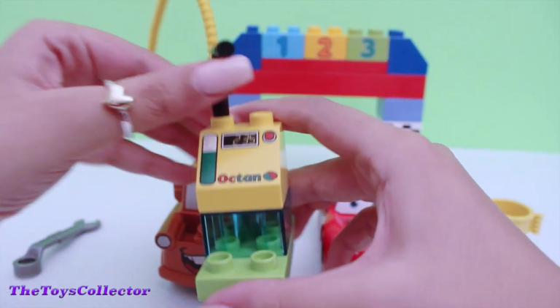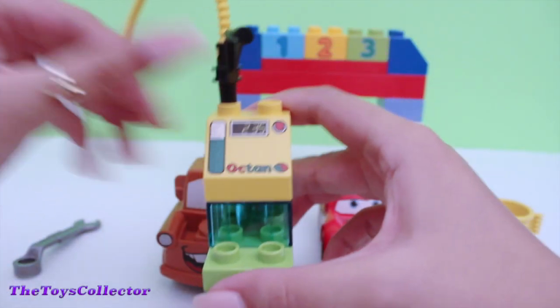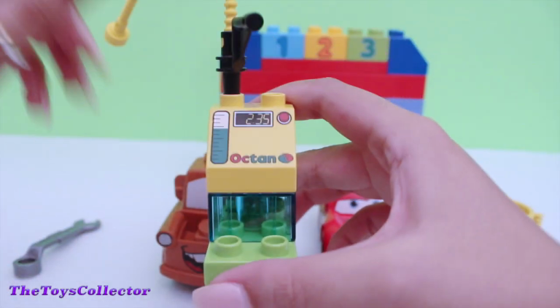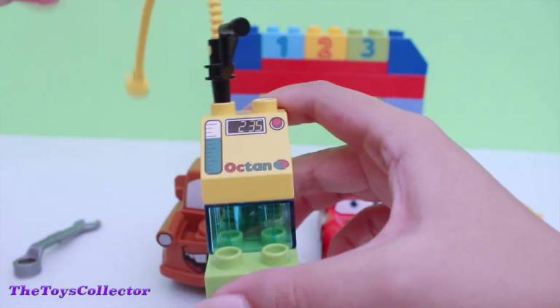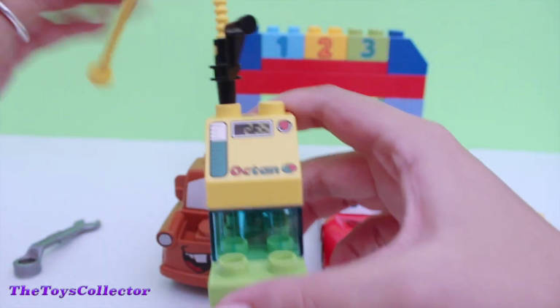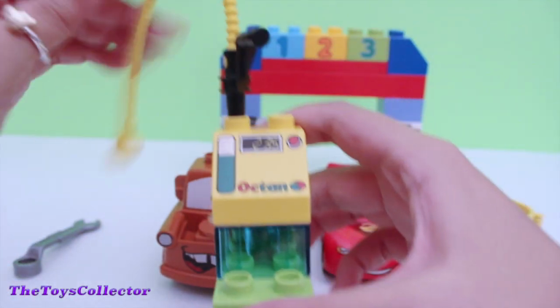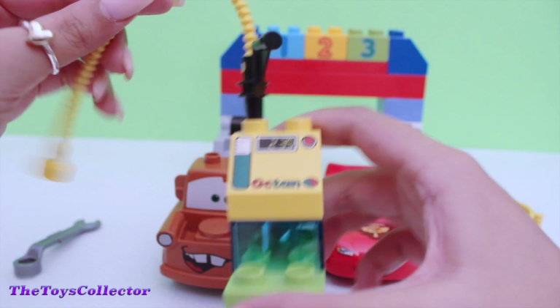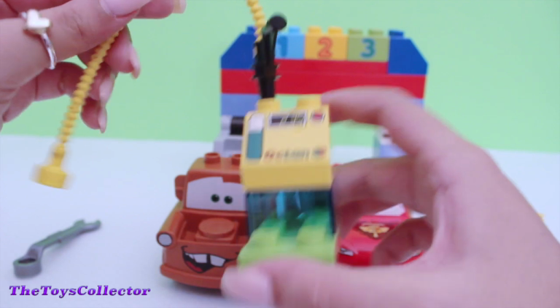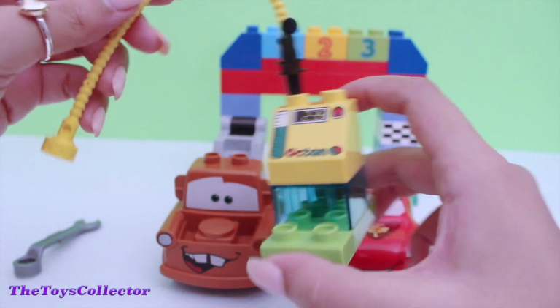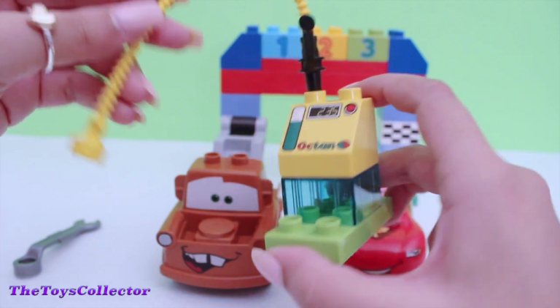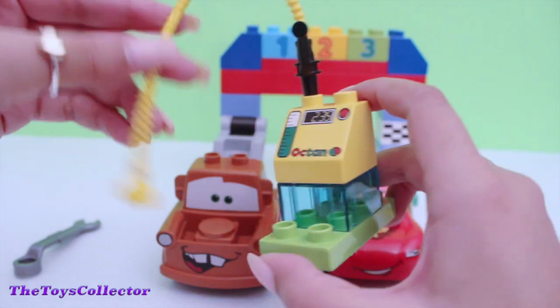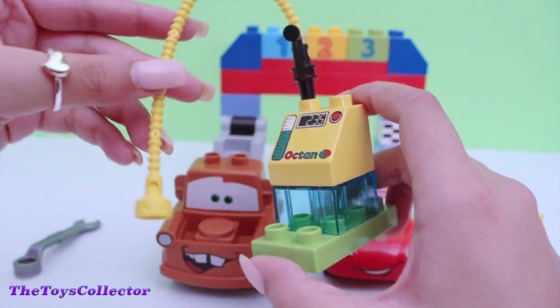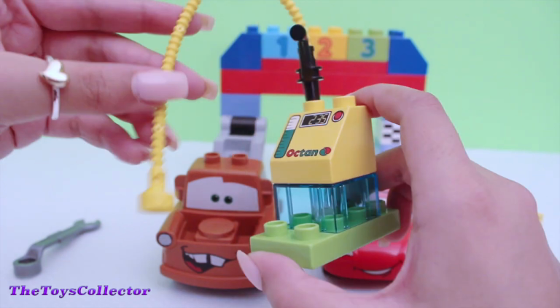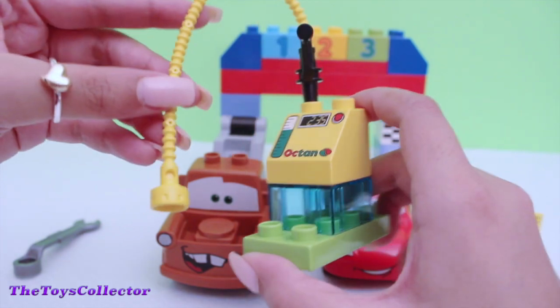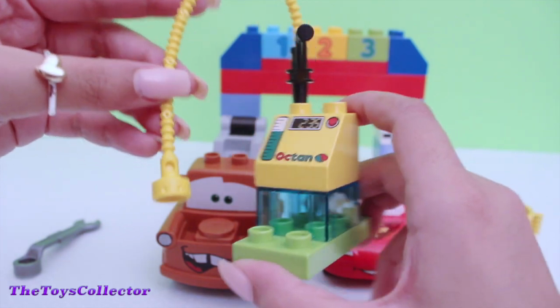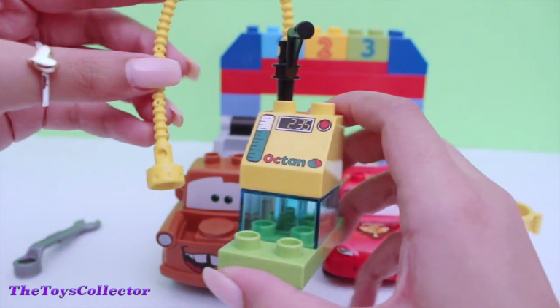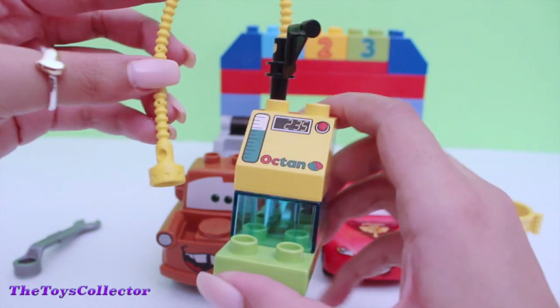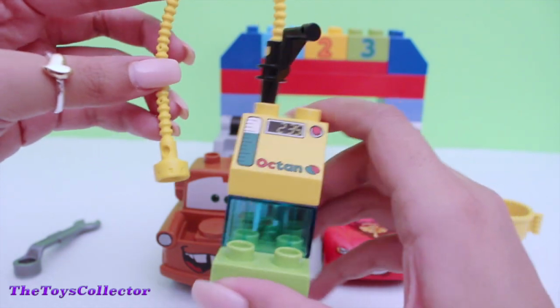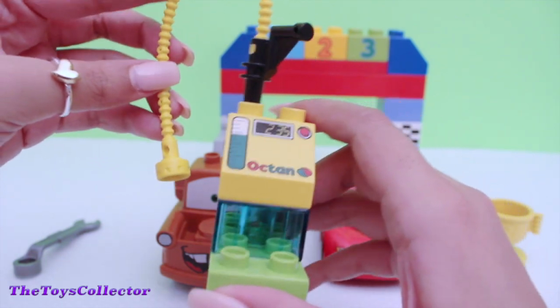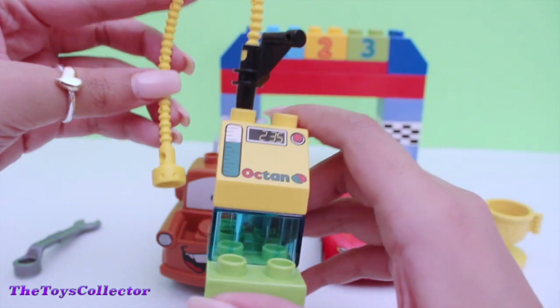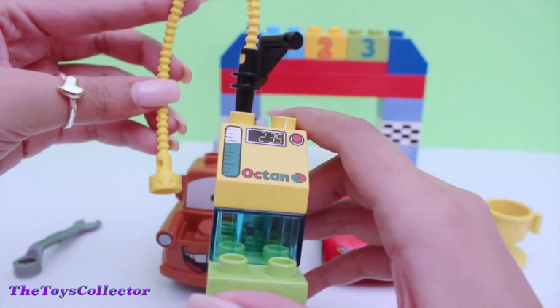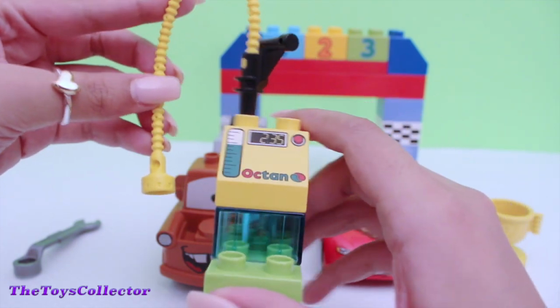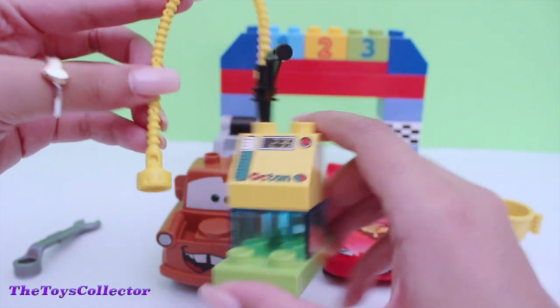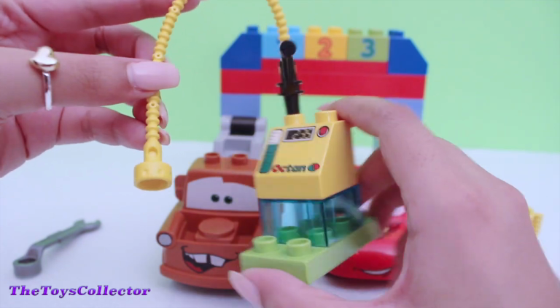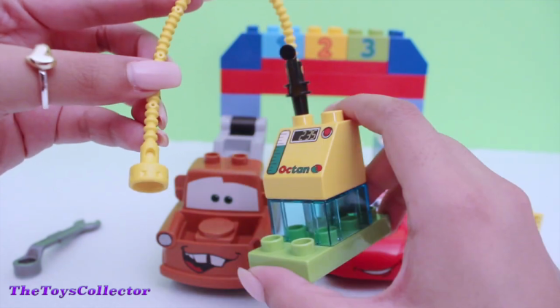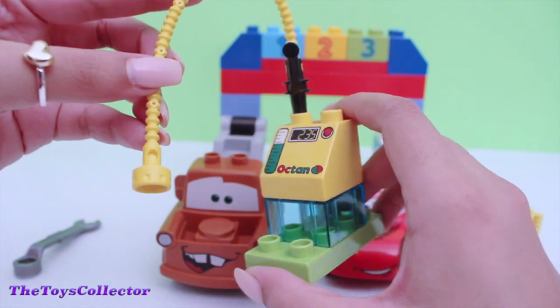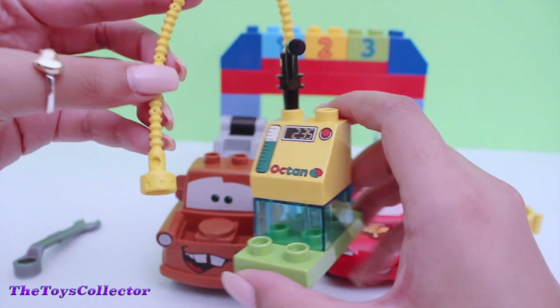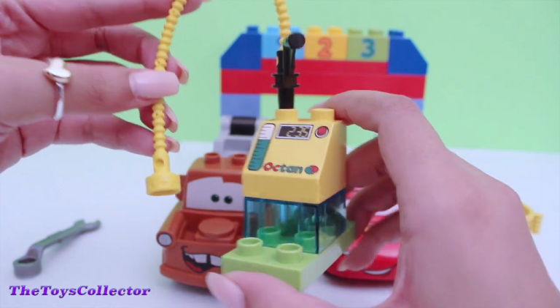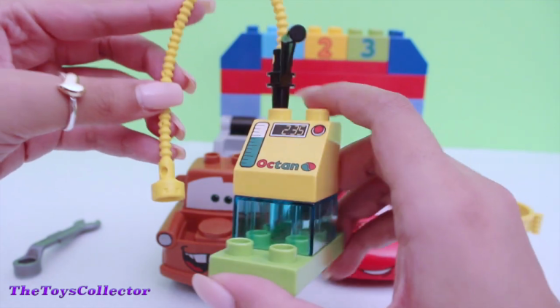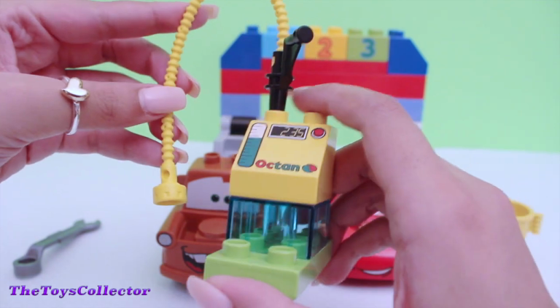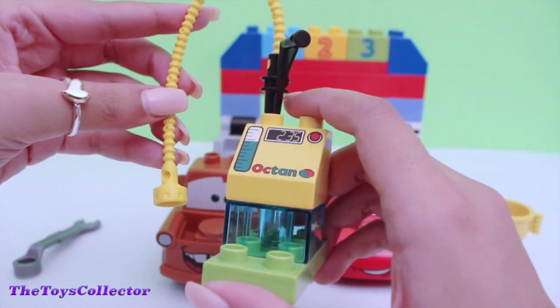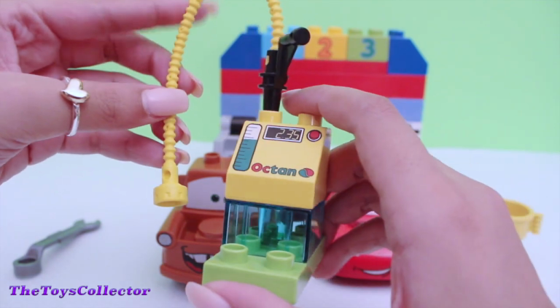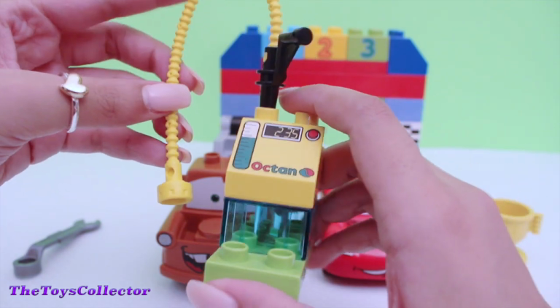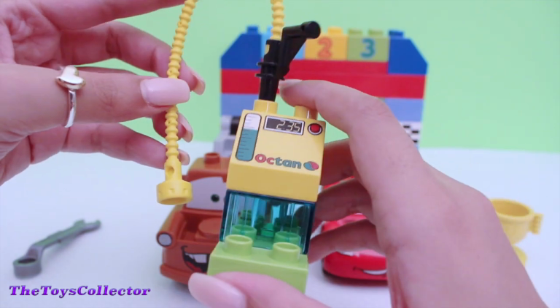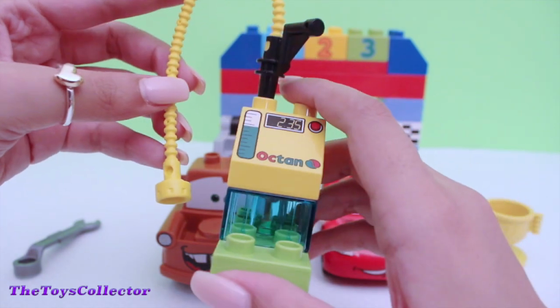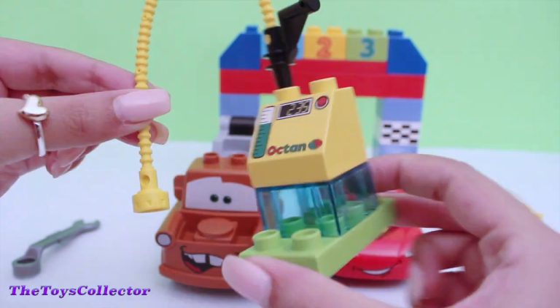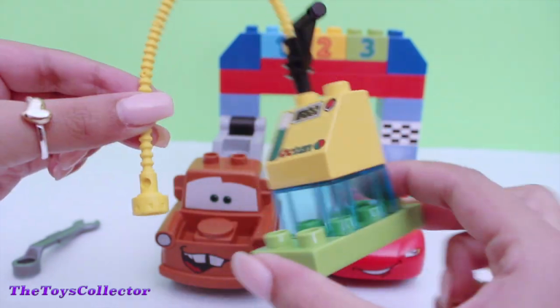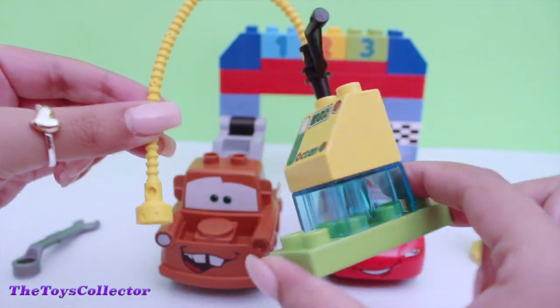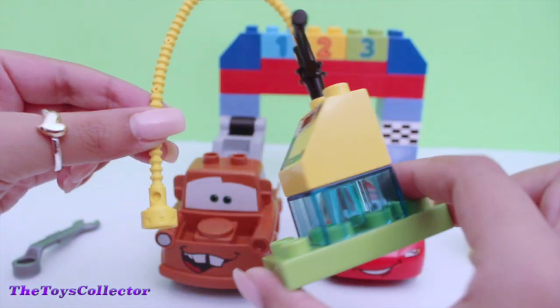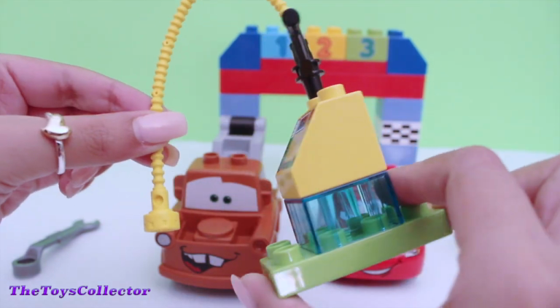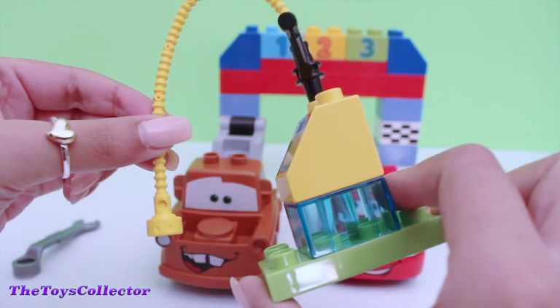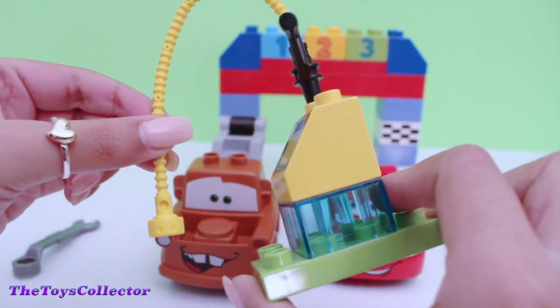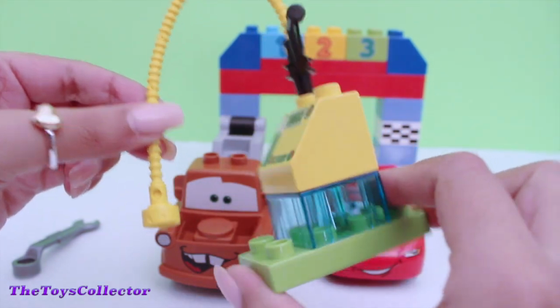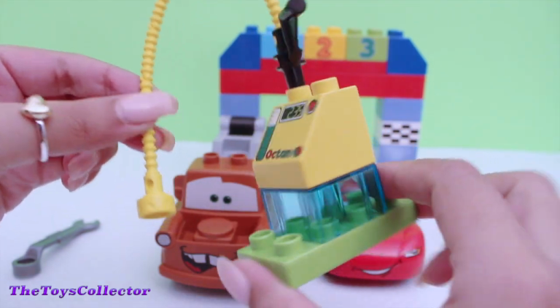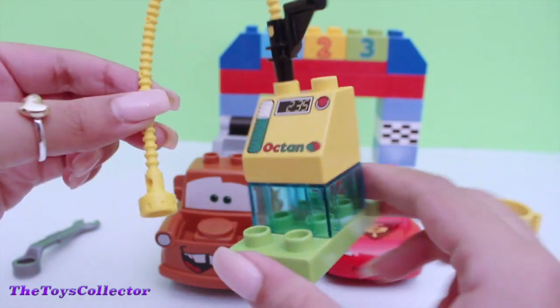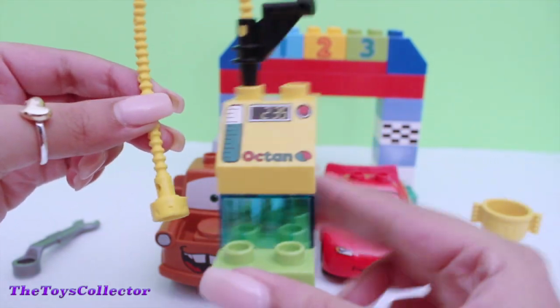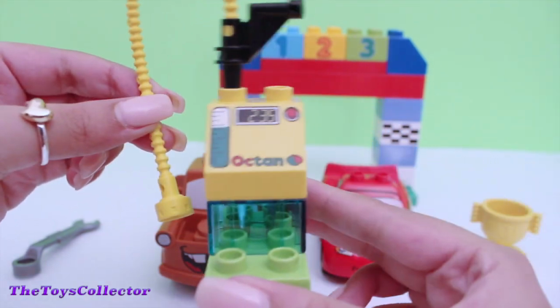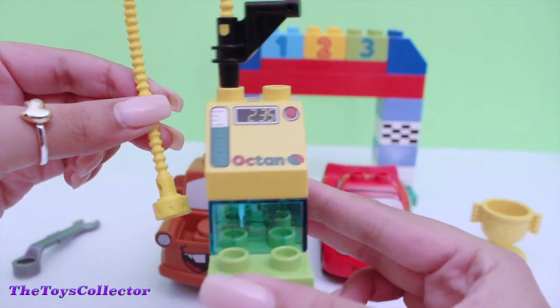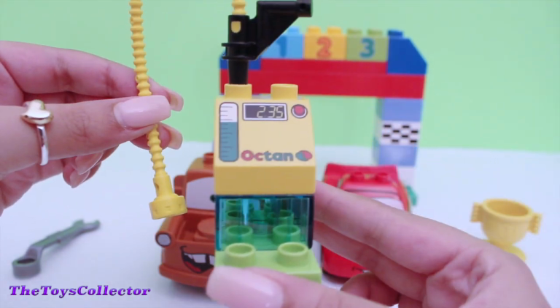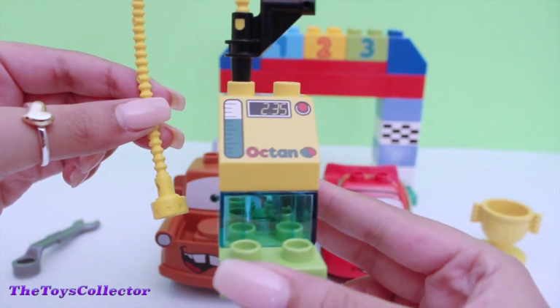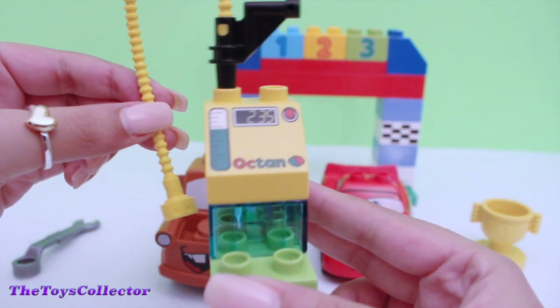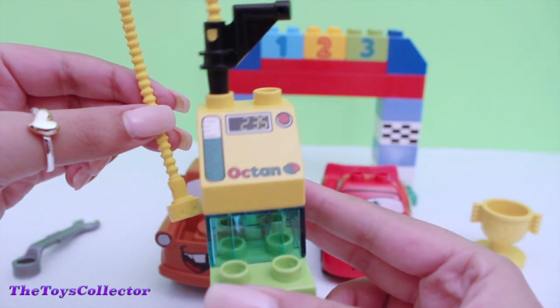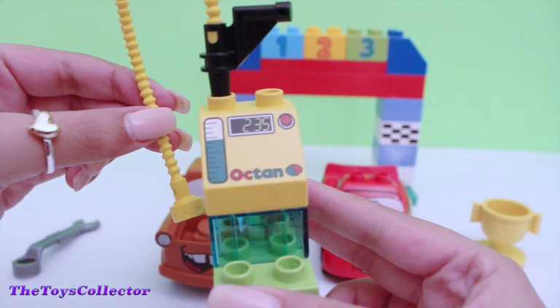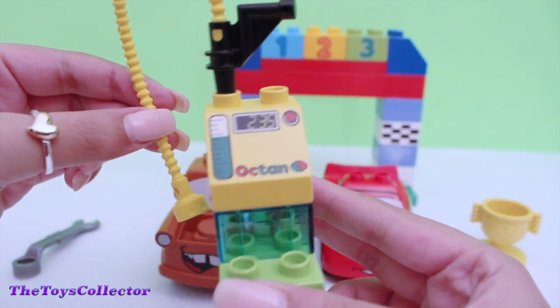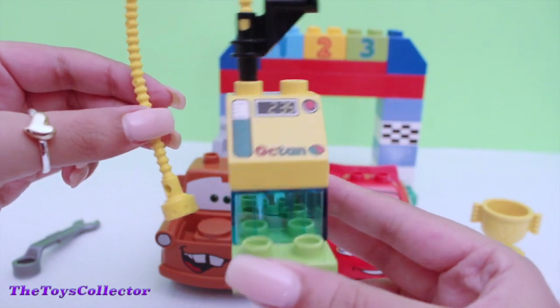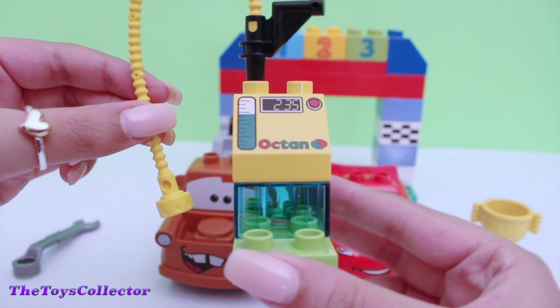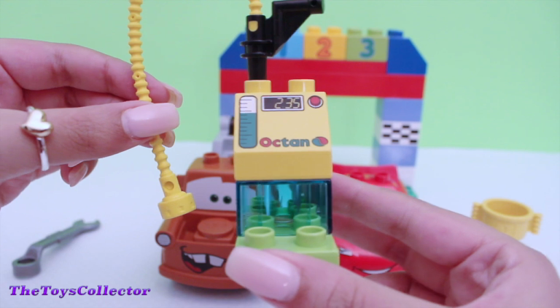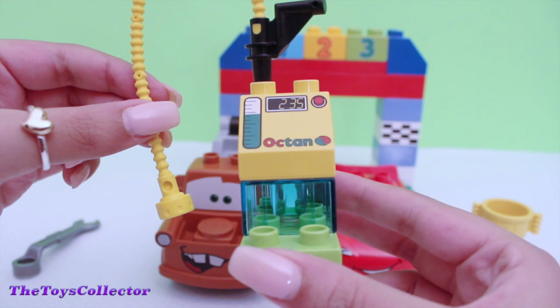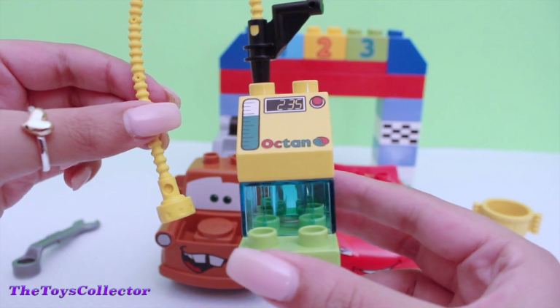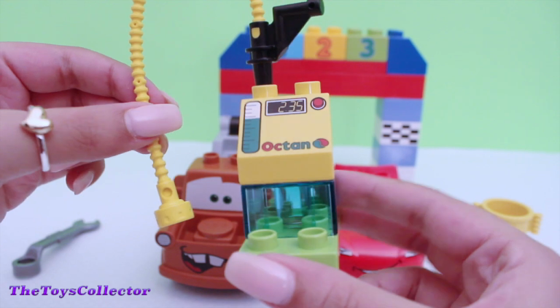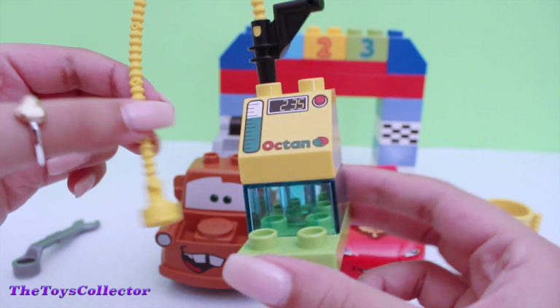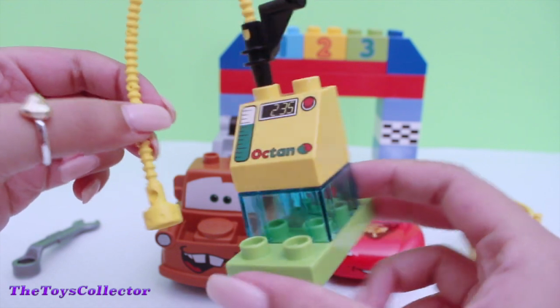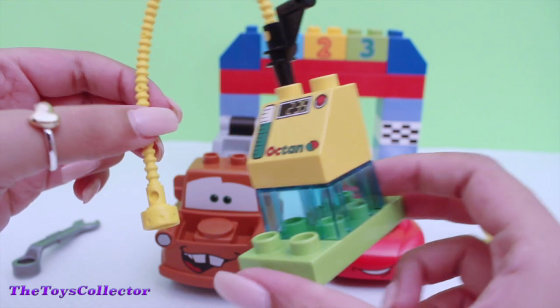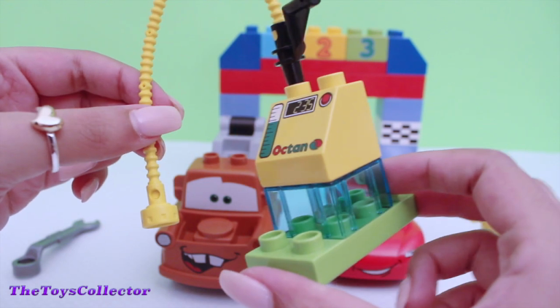And here's the pit stop. Super excited to play, so let's go.